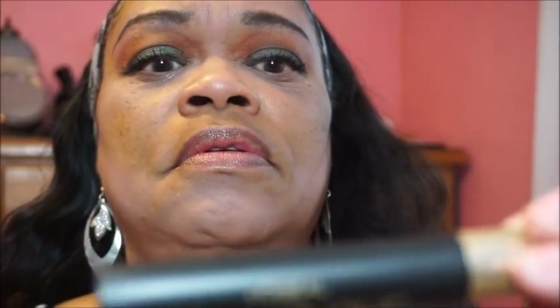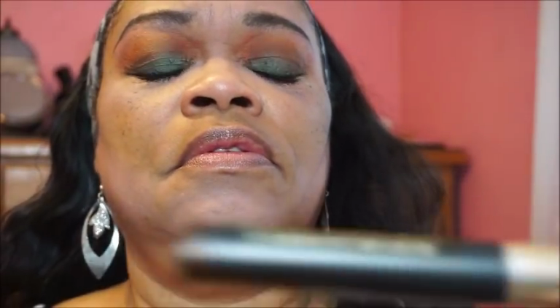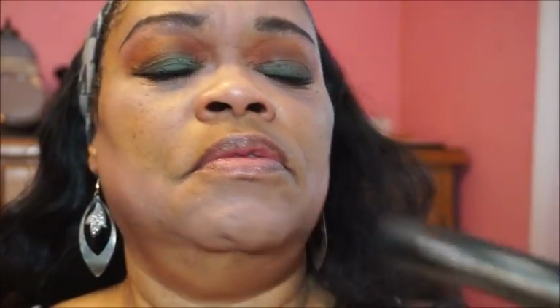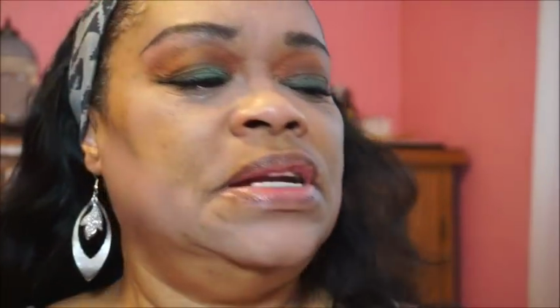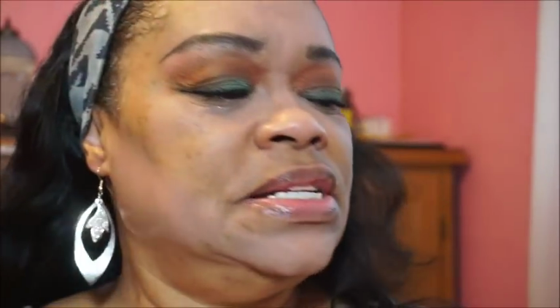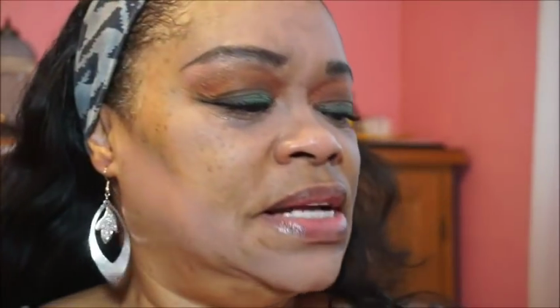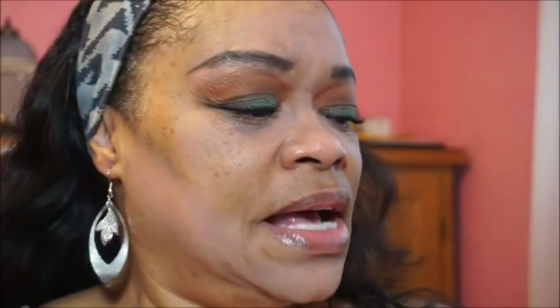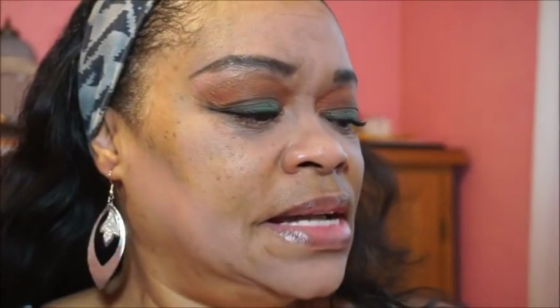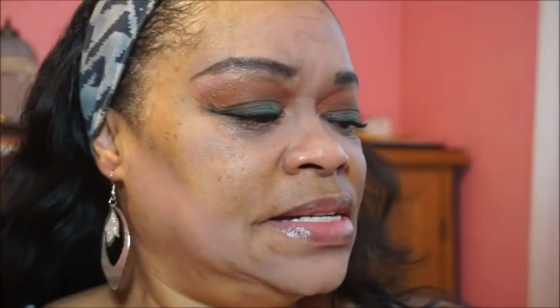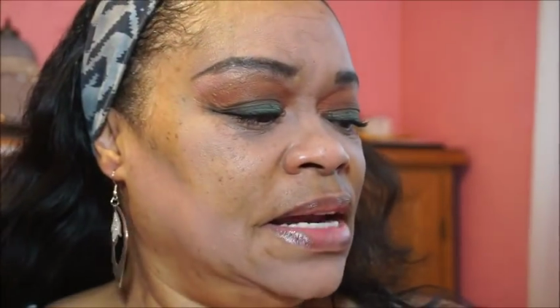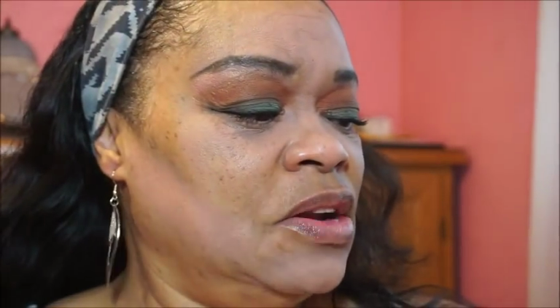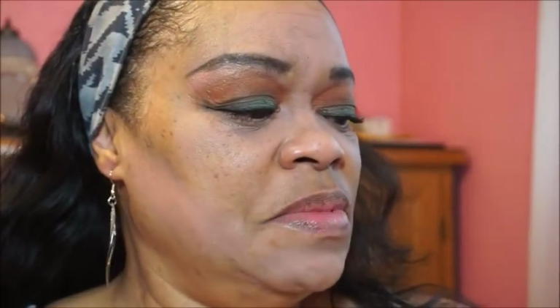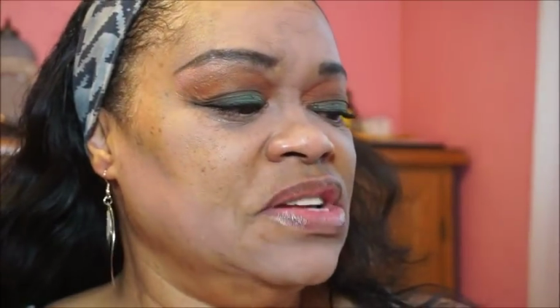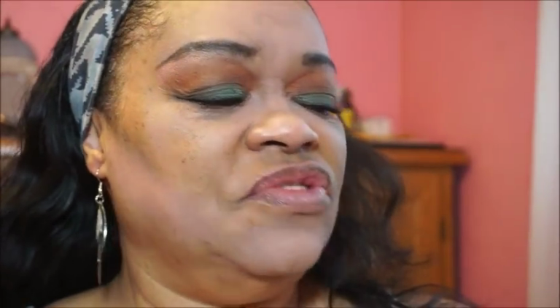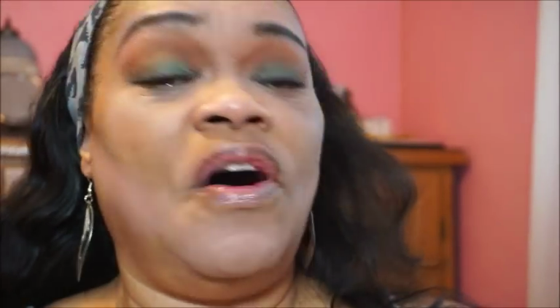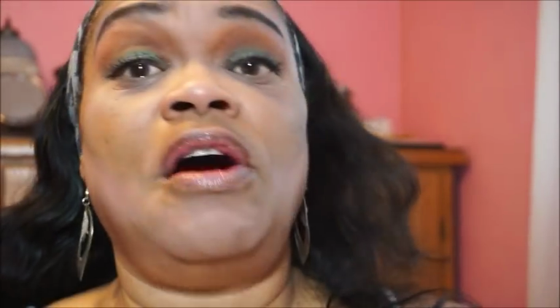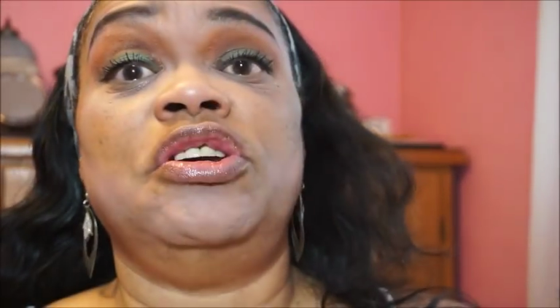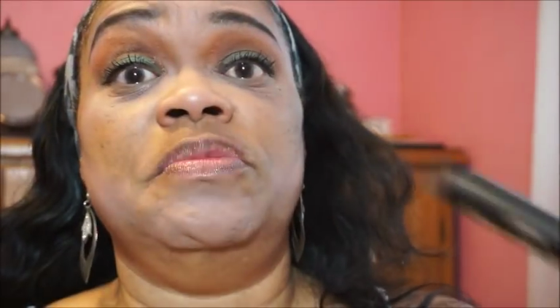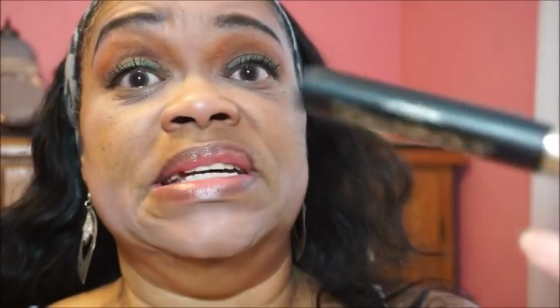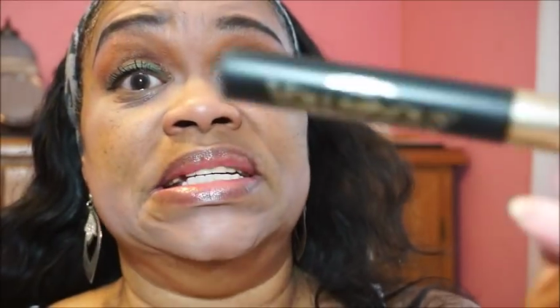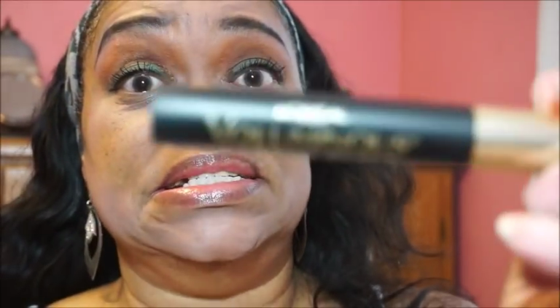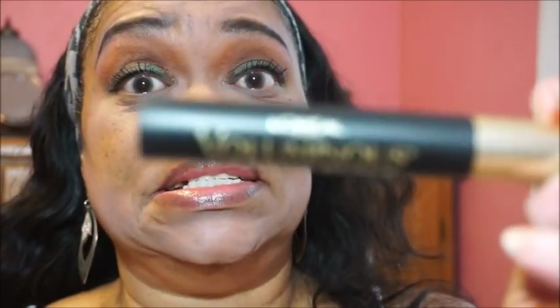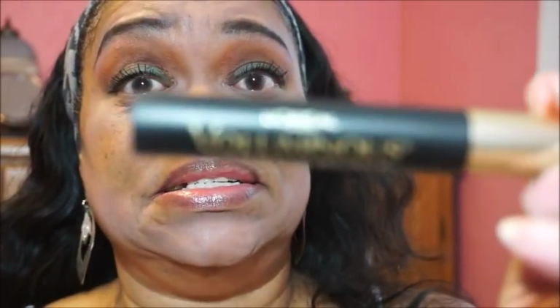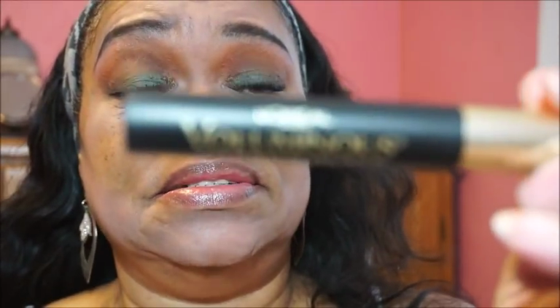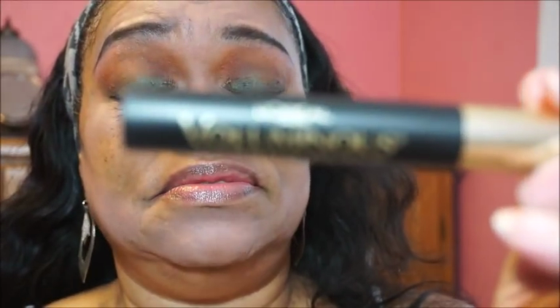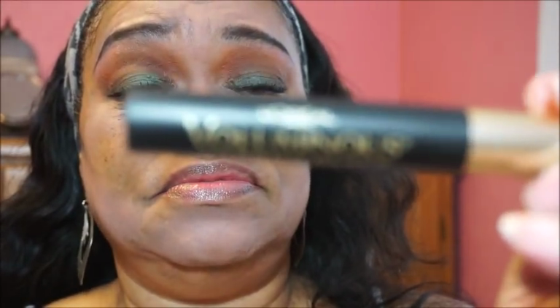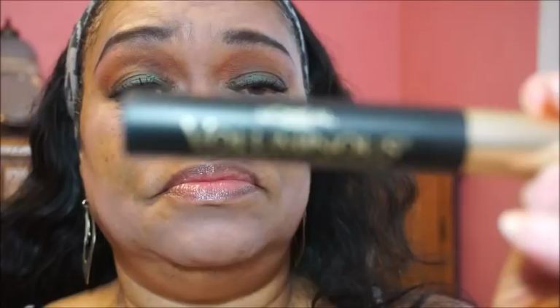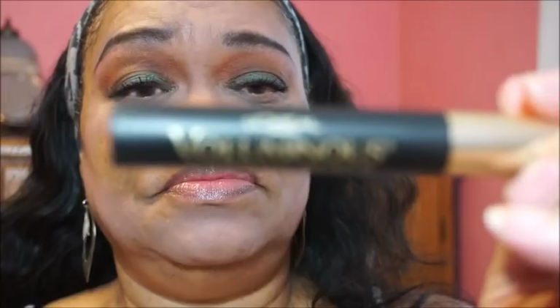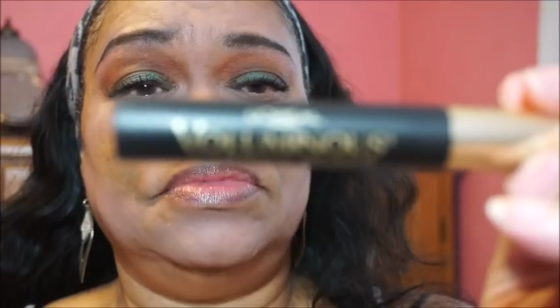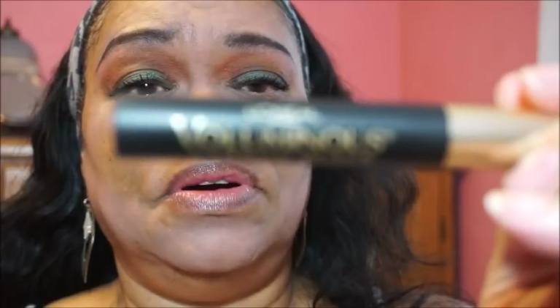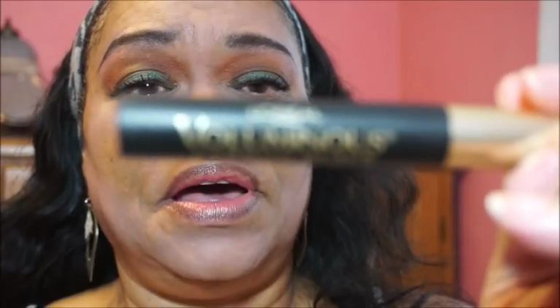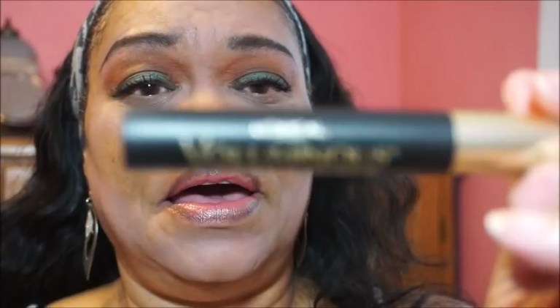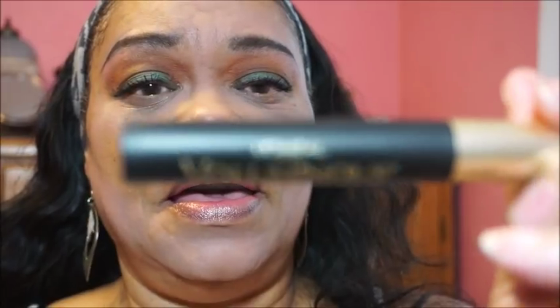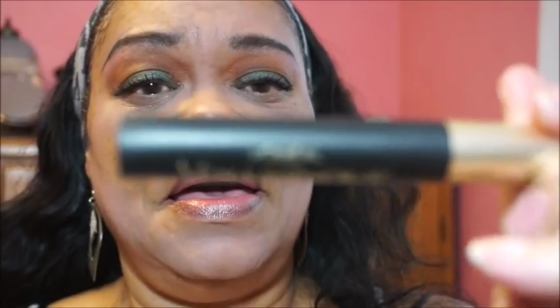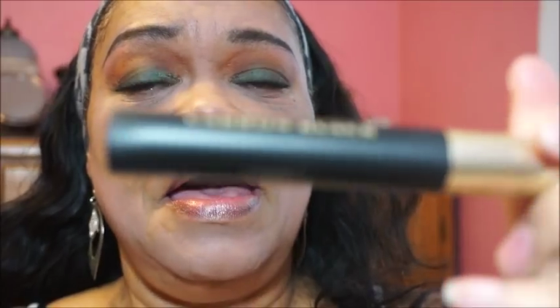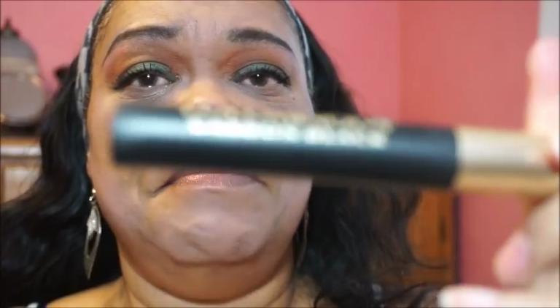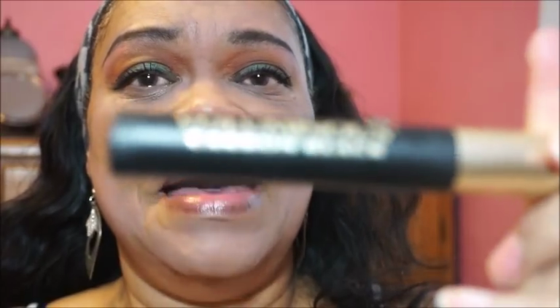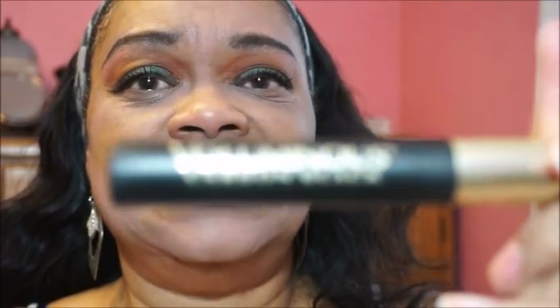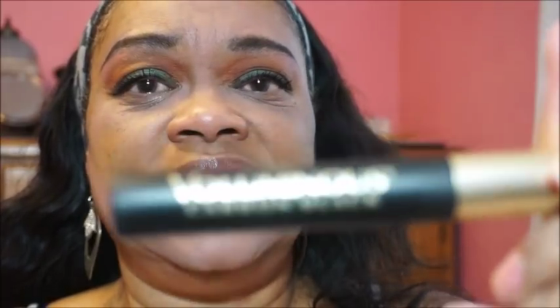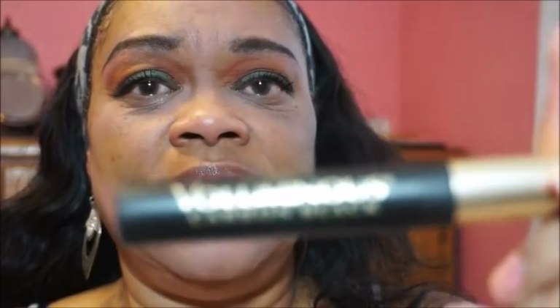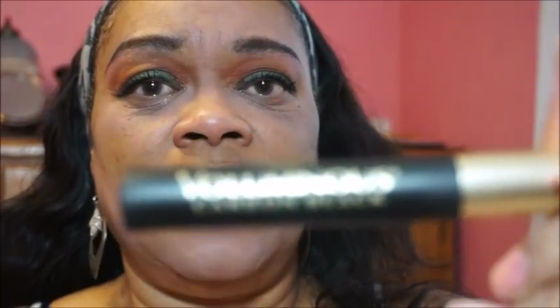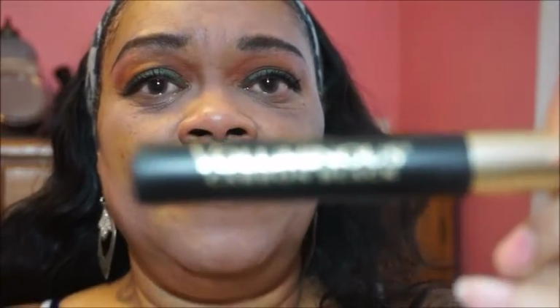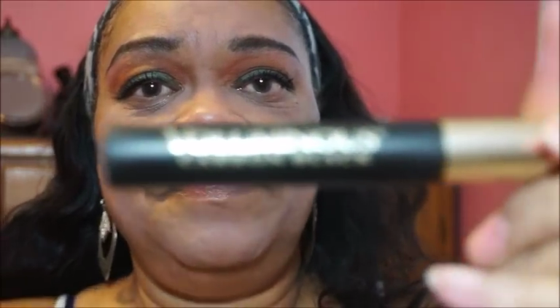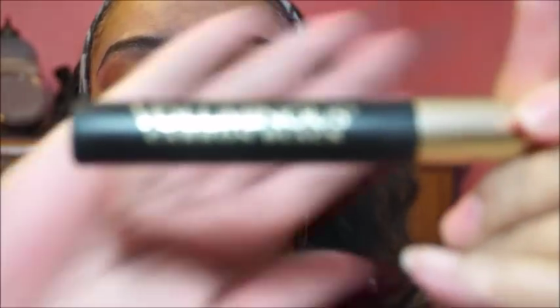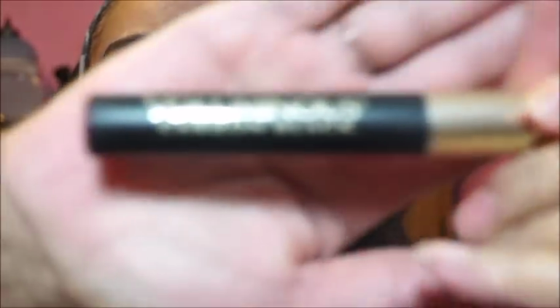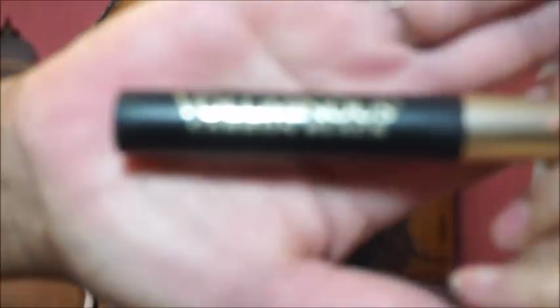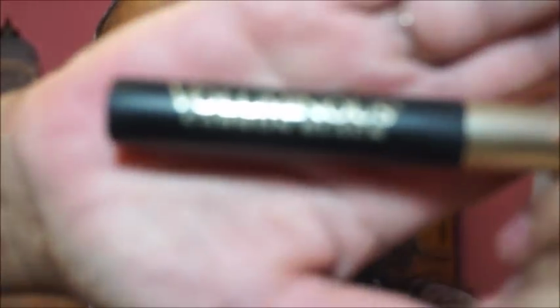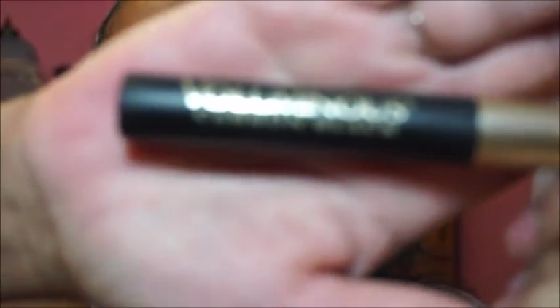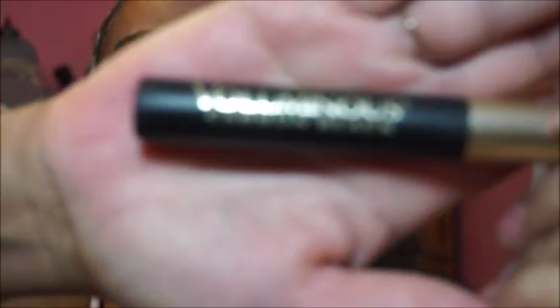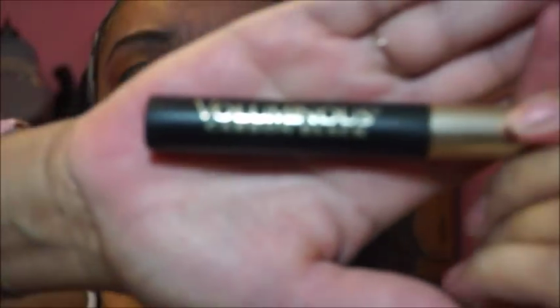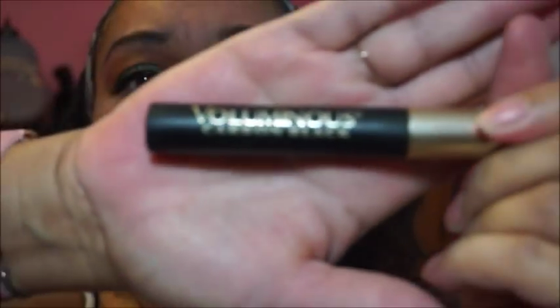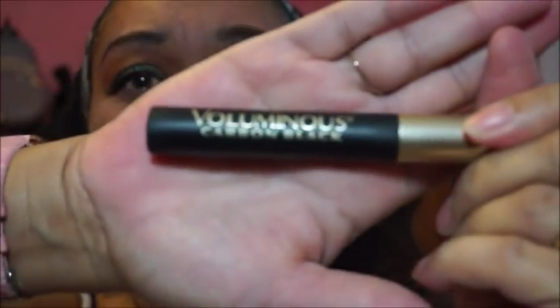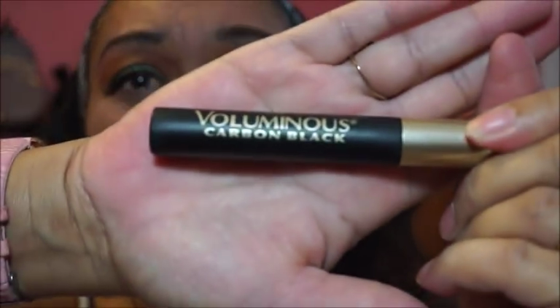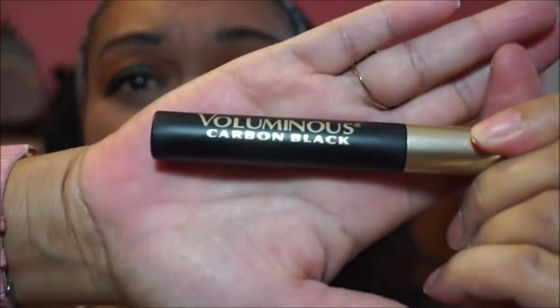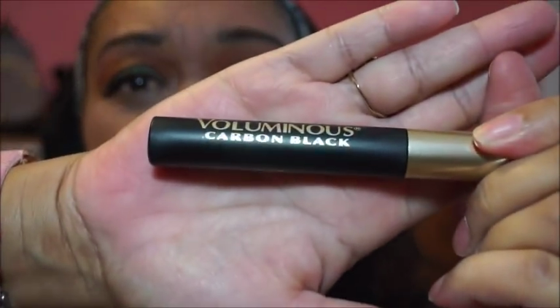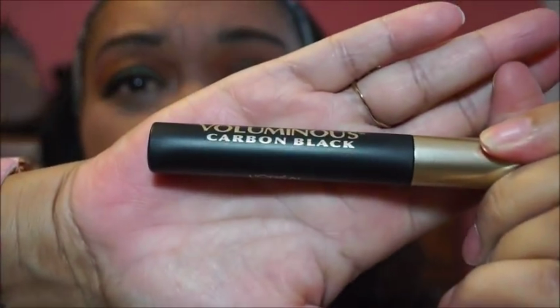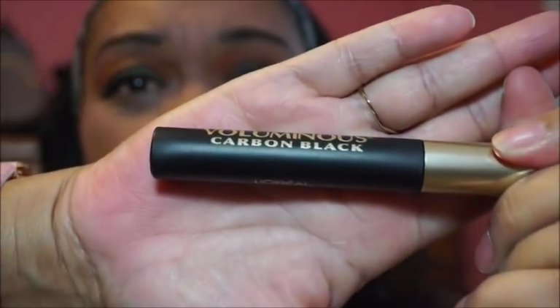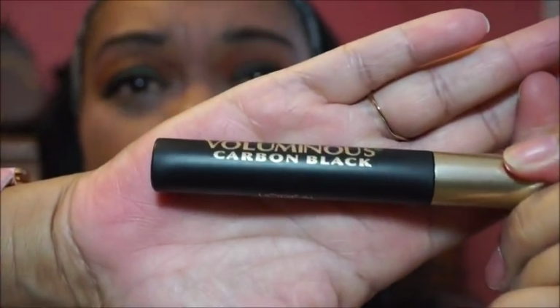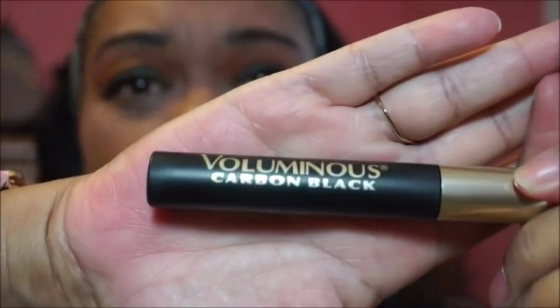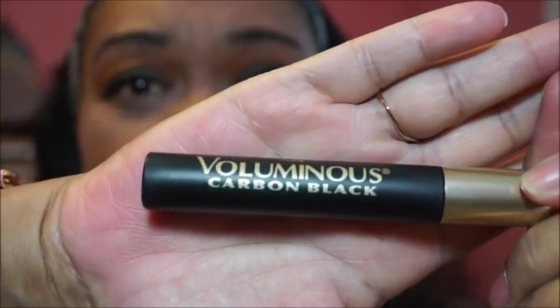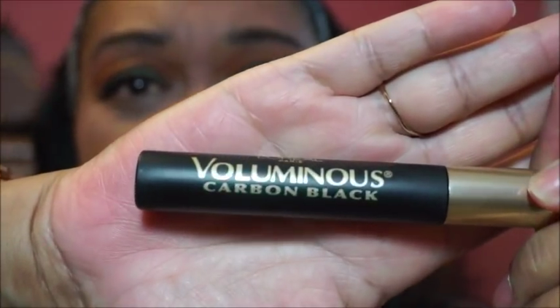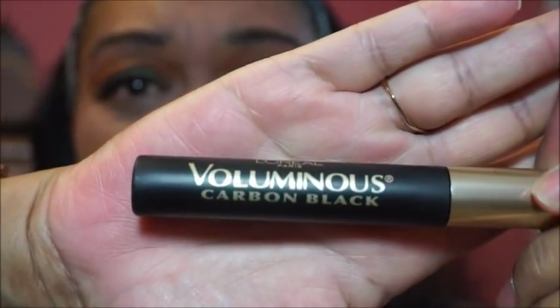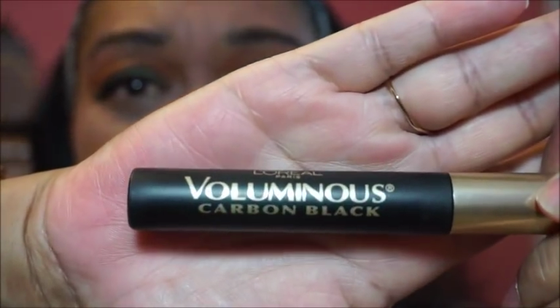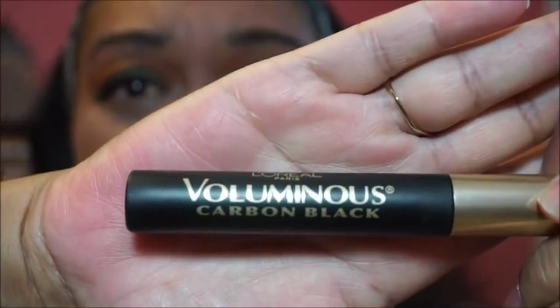I'm using this L'Oreal Volume mascara in Carbon Black — and this is what it looks like. I said luminous, but it's Volume. Mascara in carbon black.